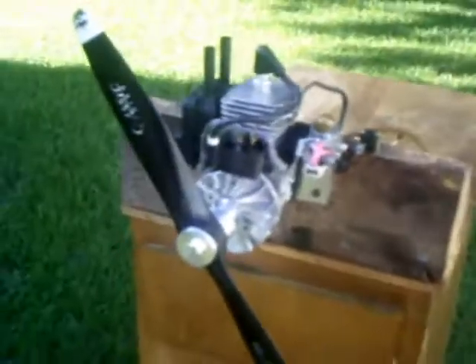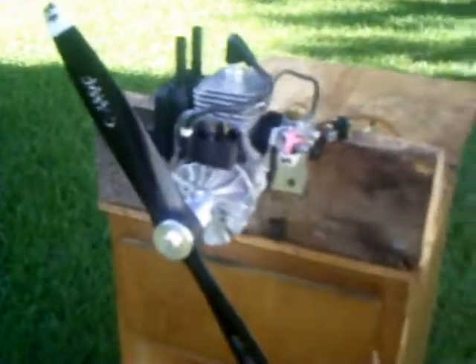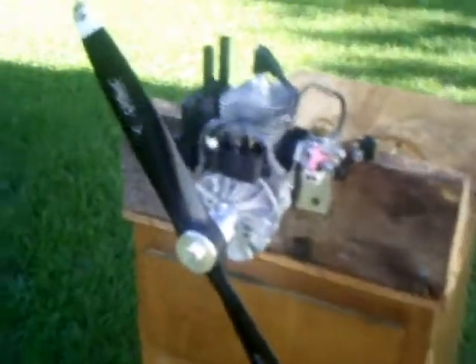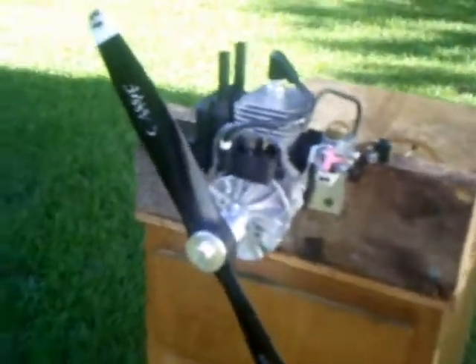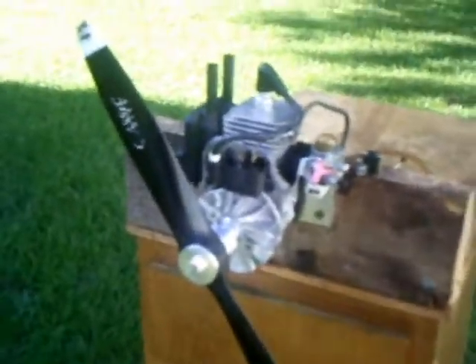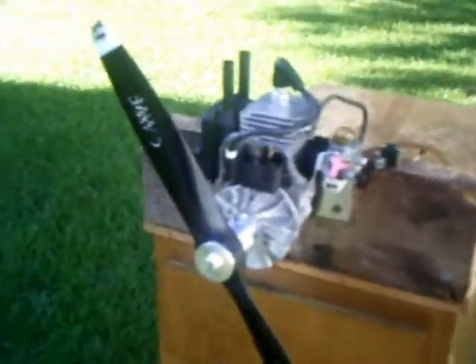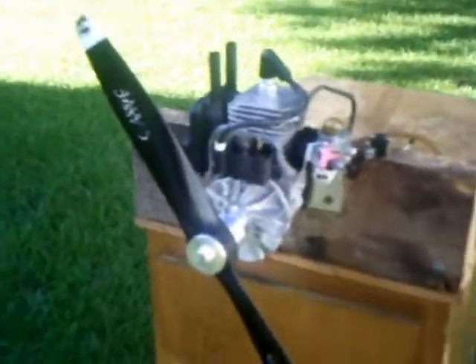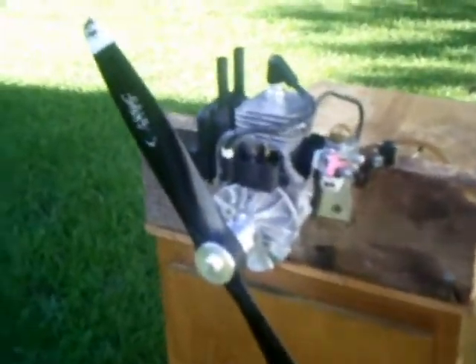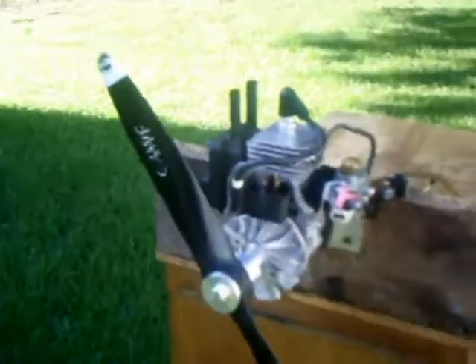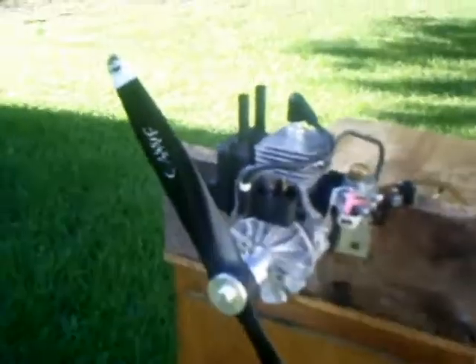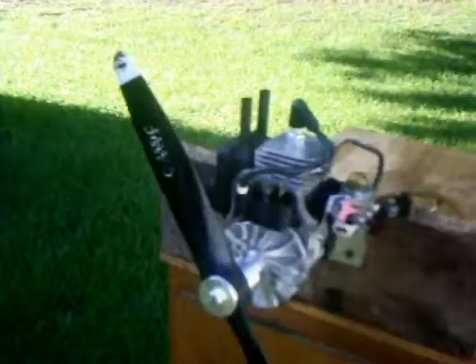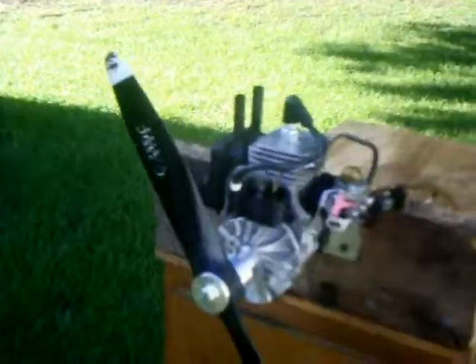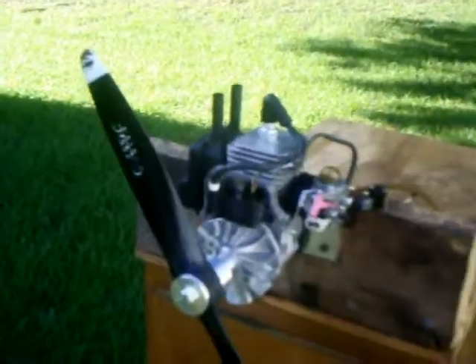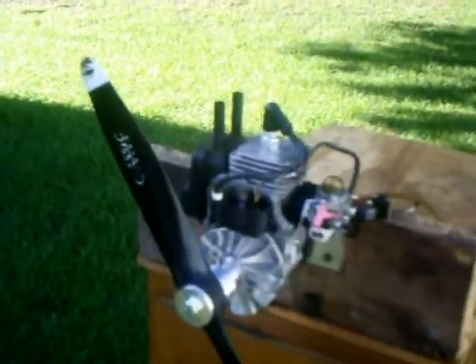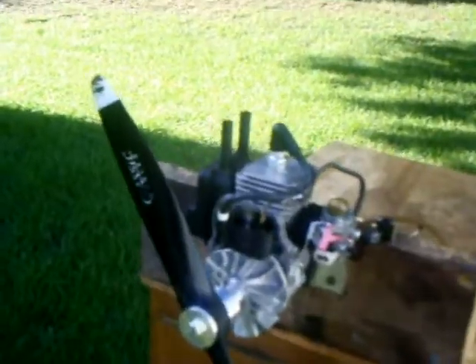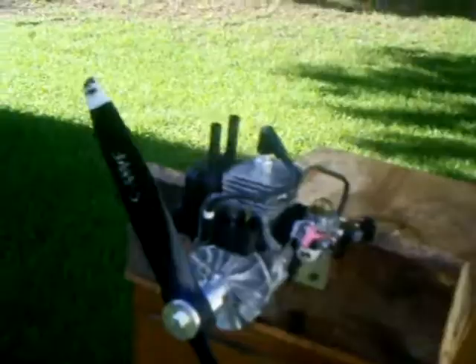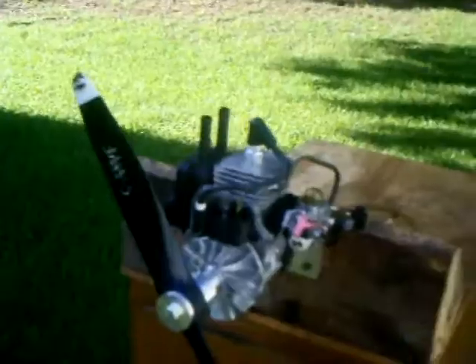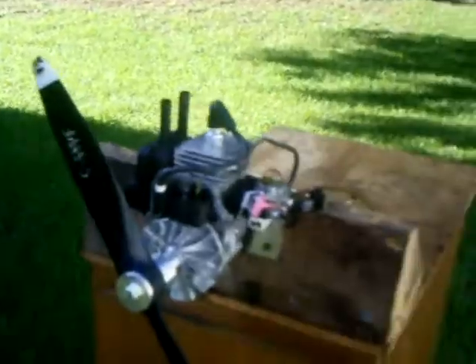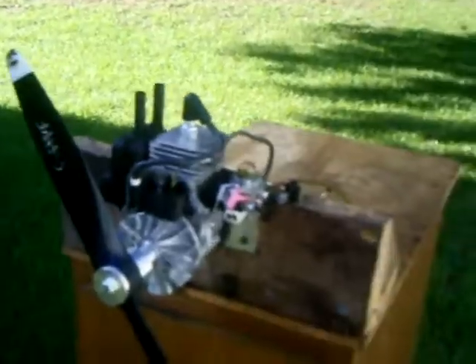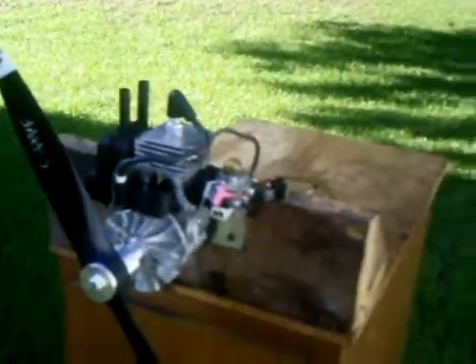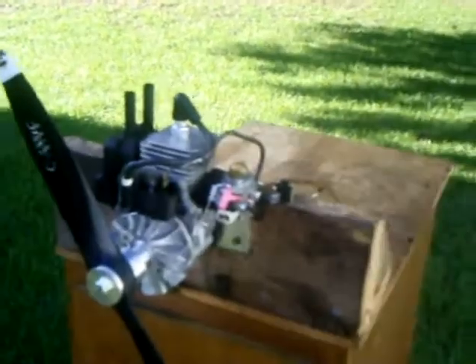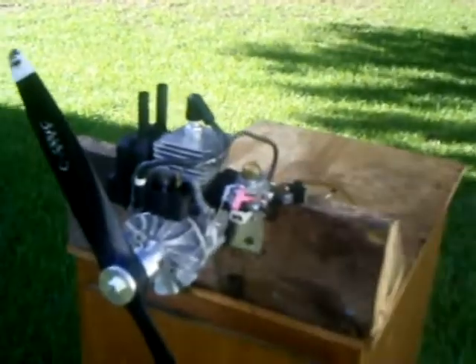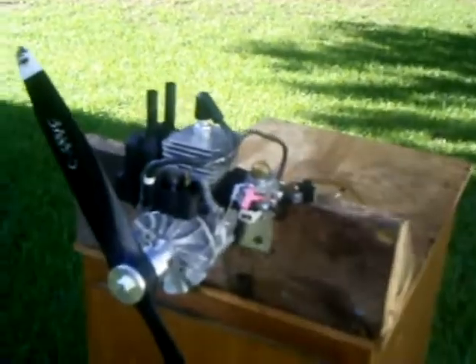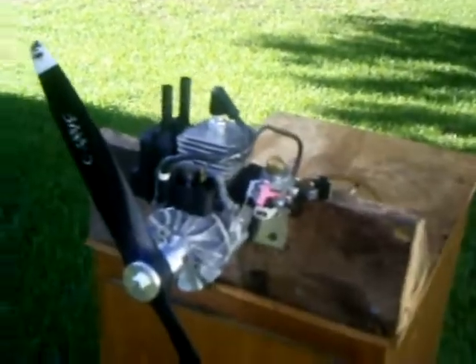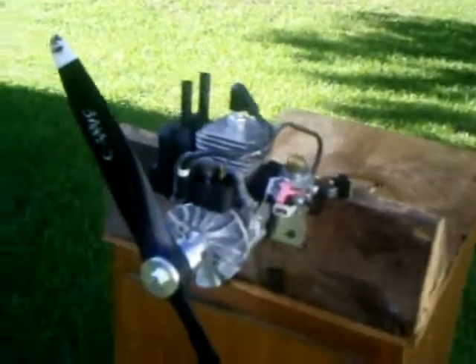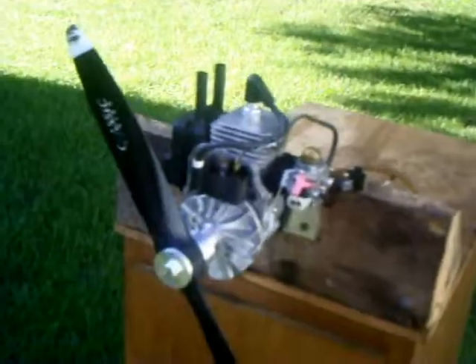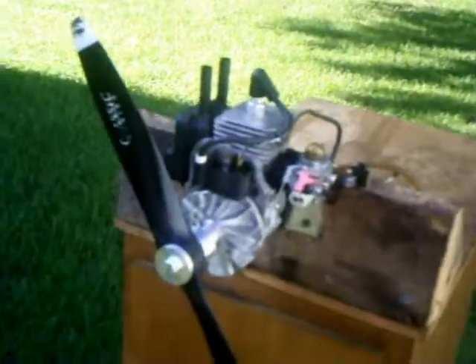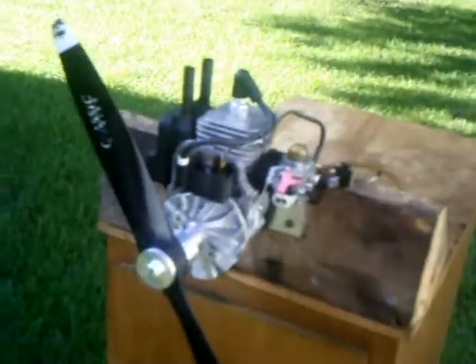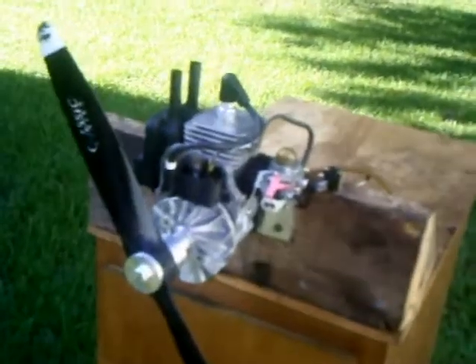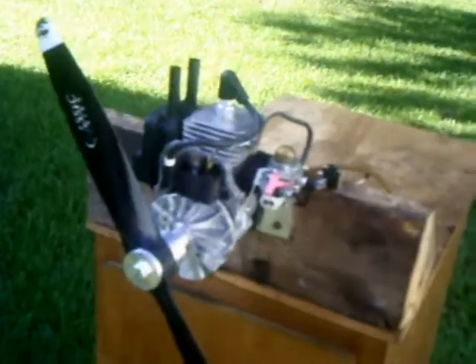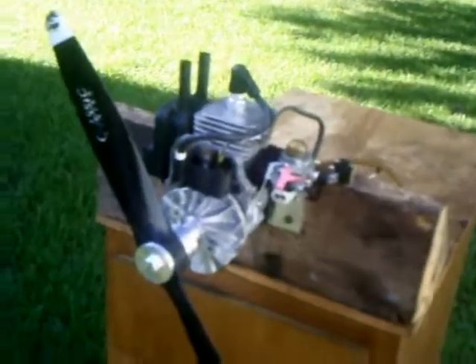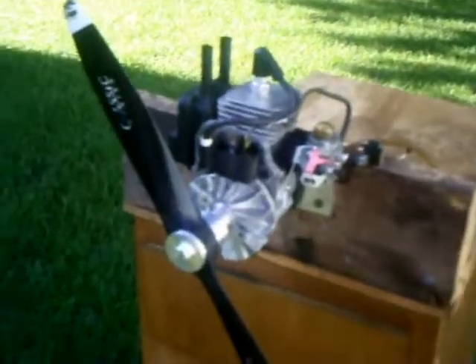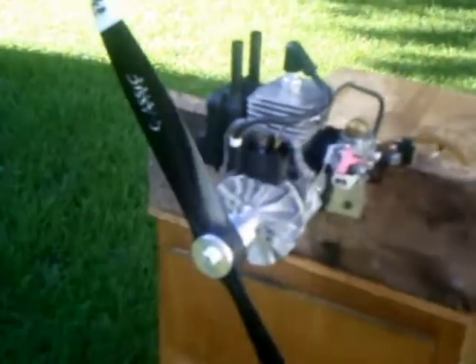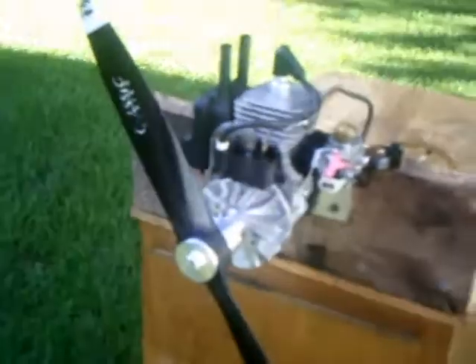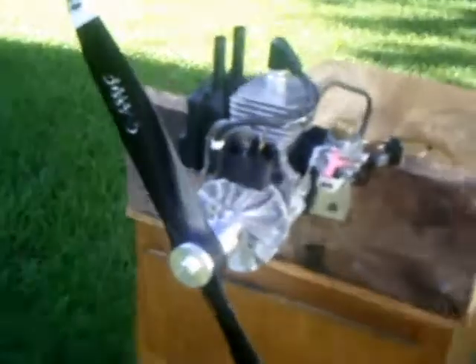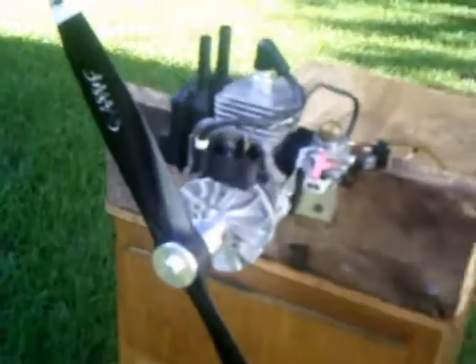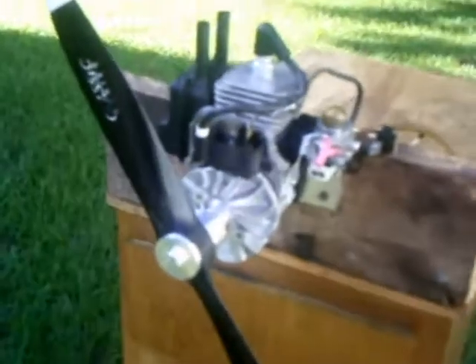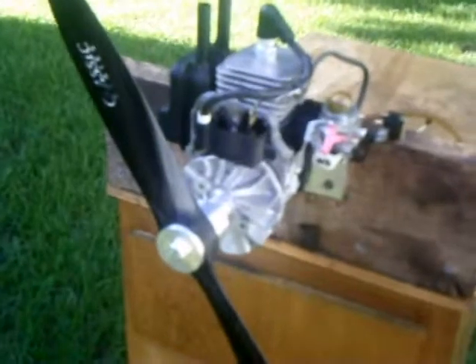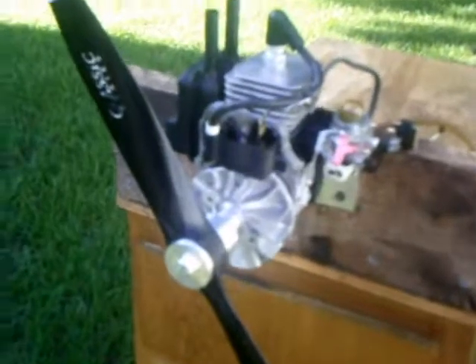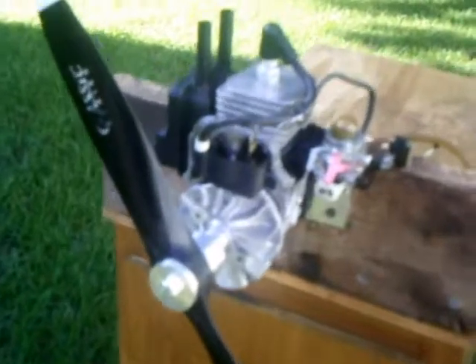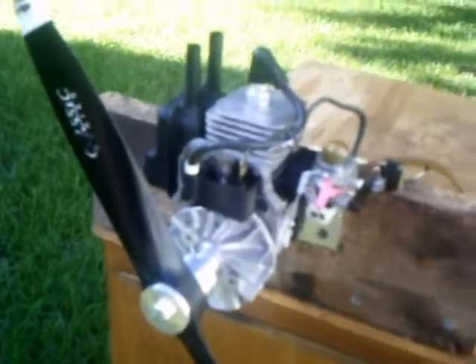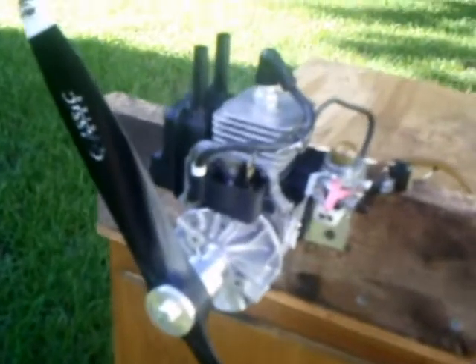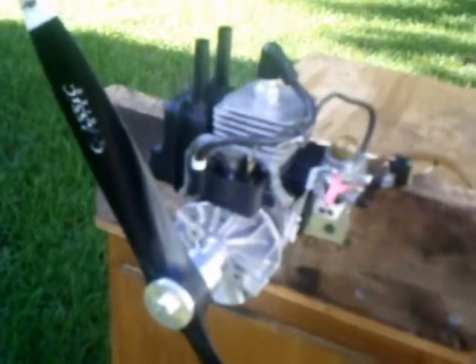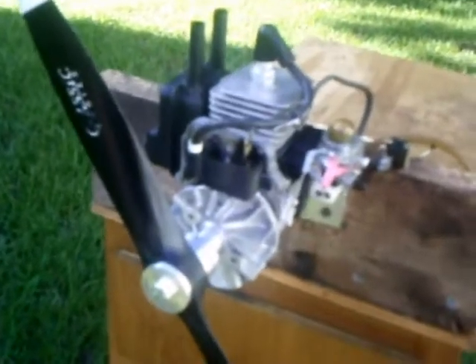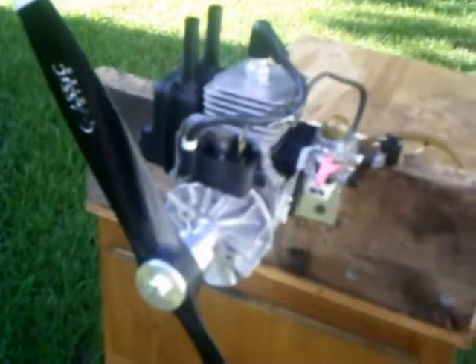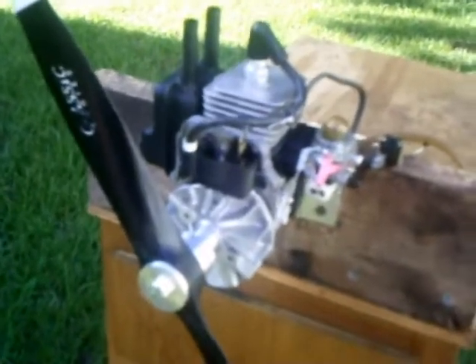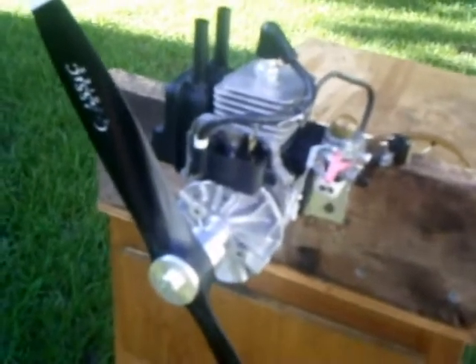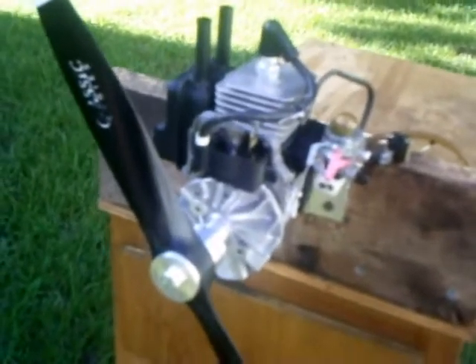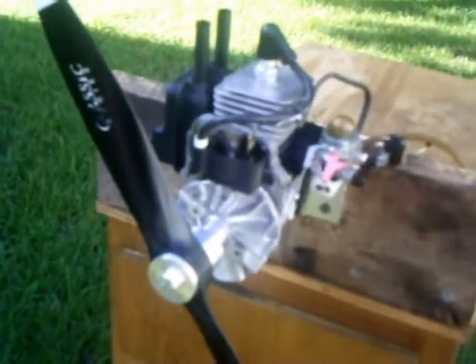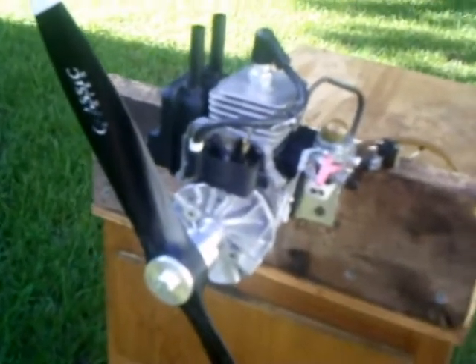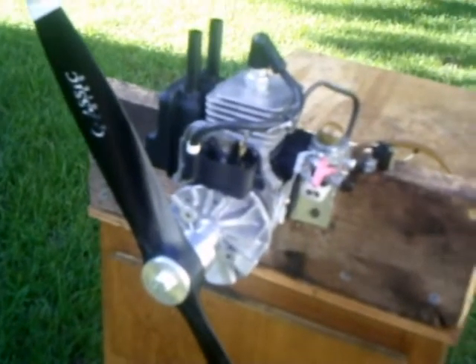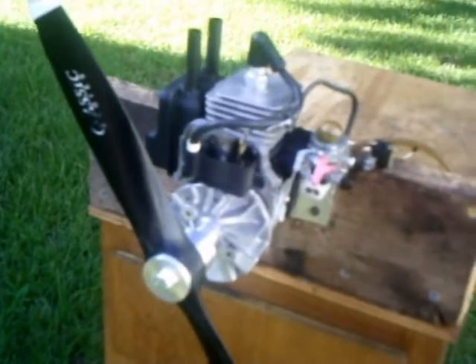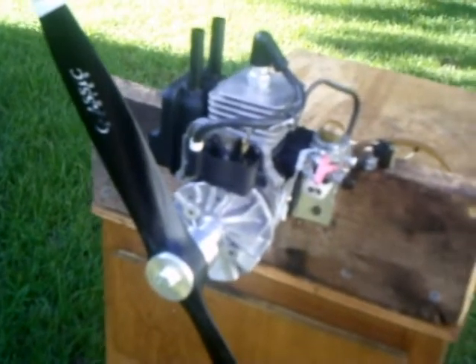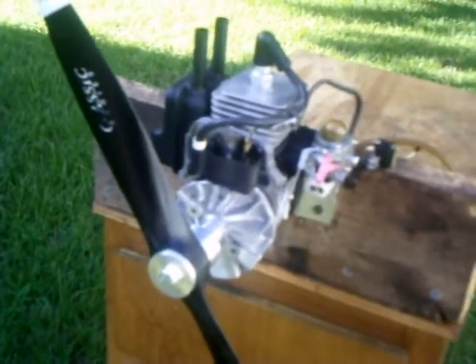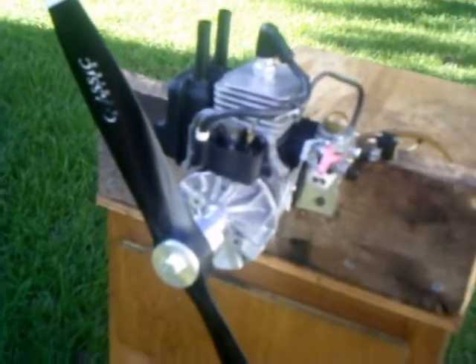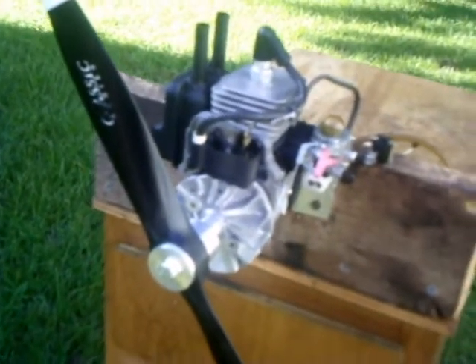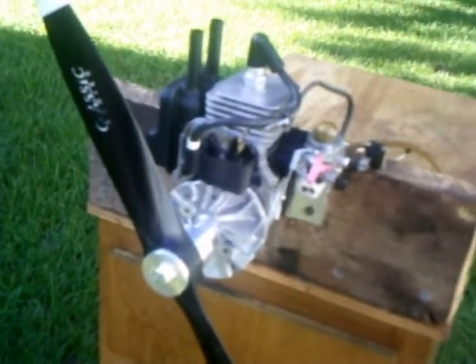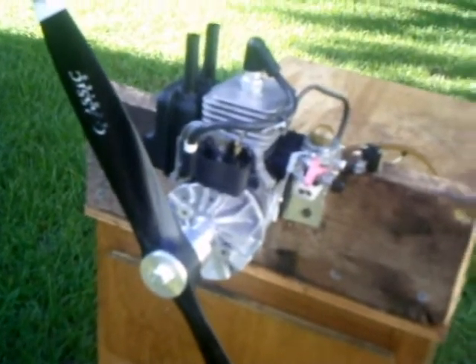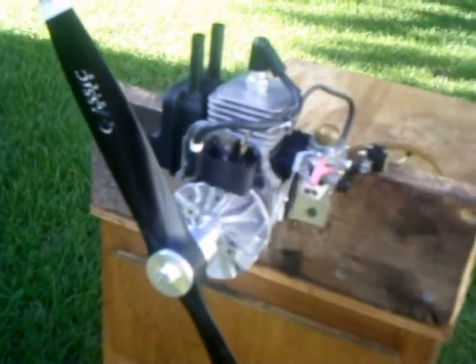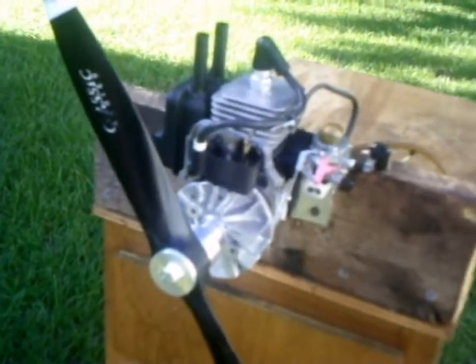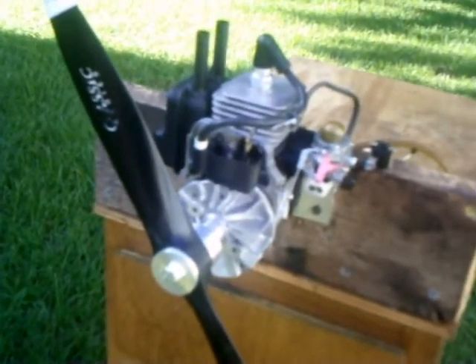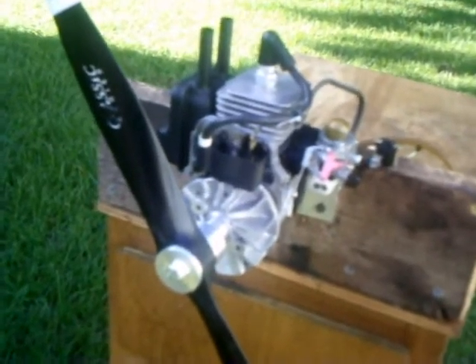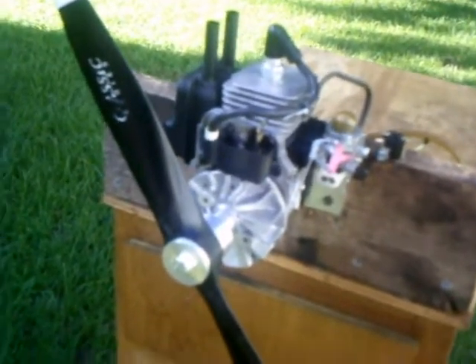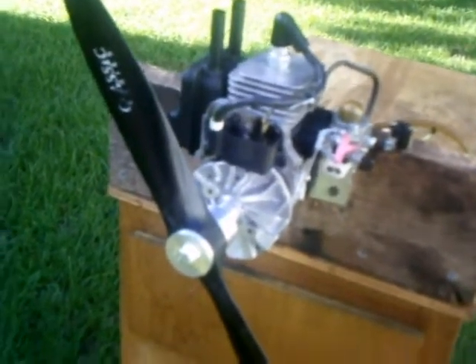Hi Steve, here's your HomeLite 25cc I converted for you, for RC airplane use. Man, this thing's done.